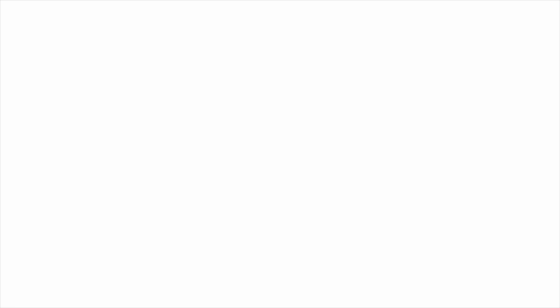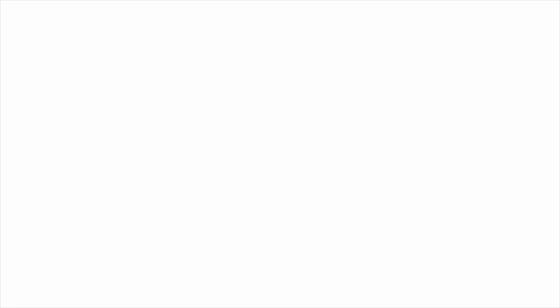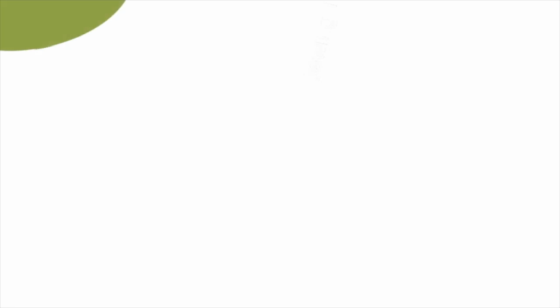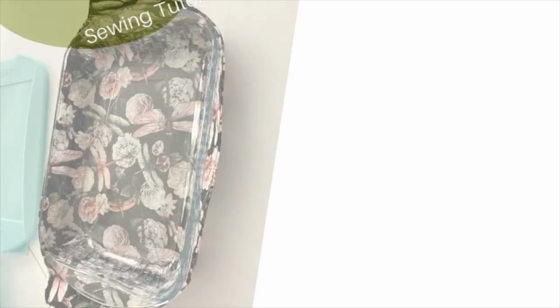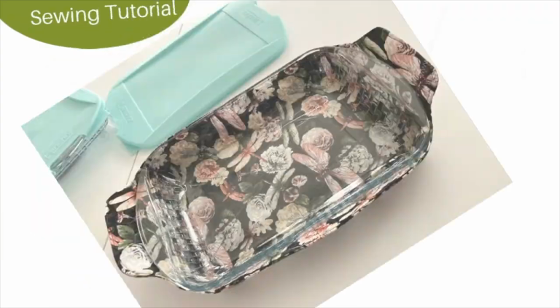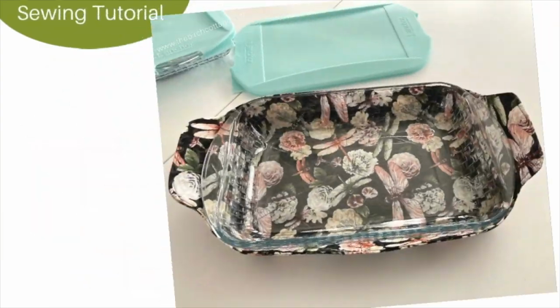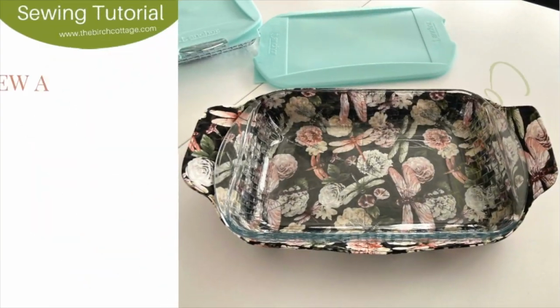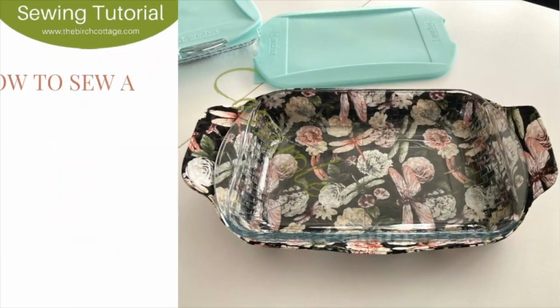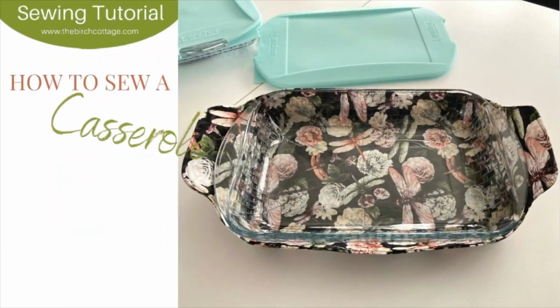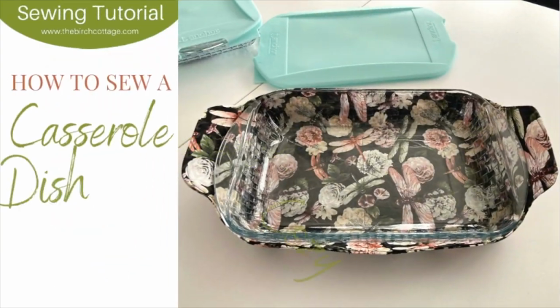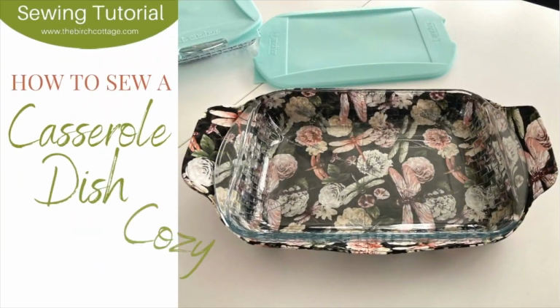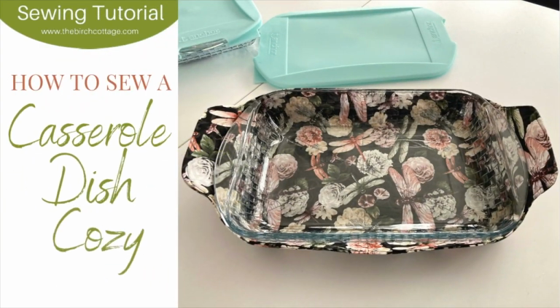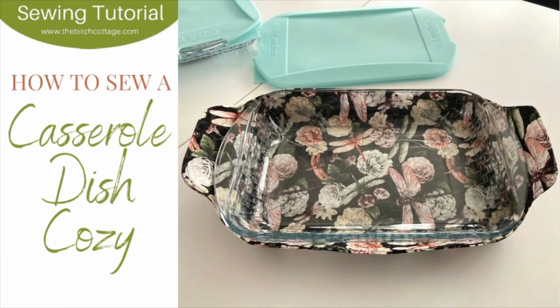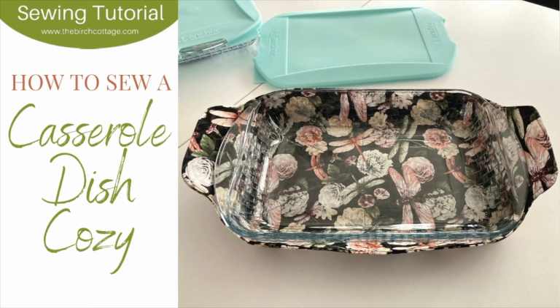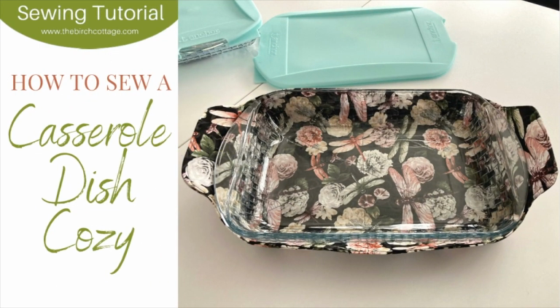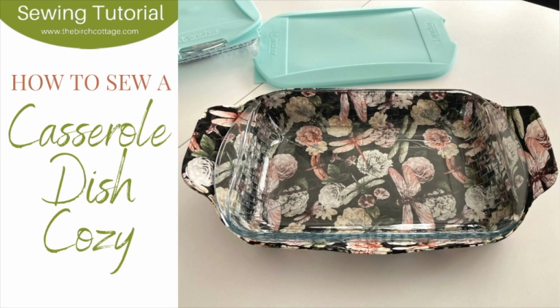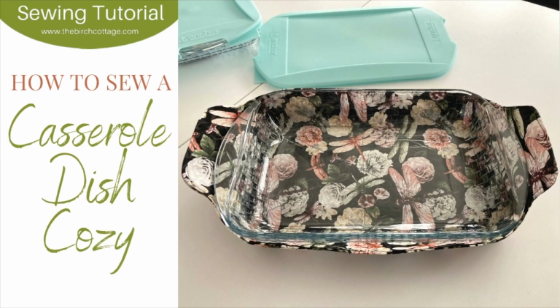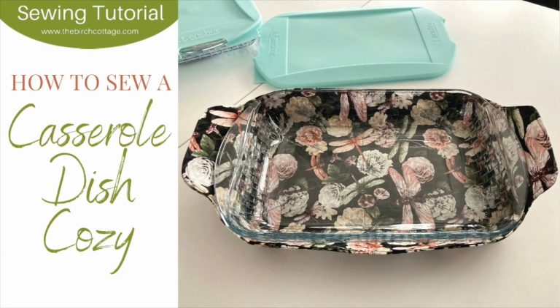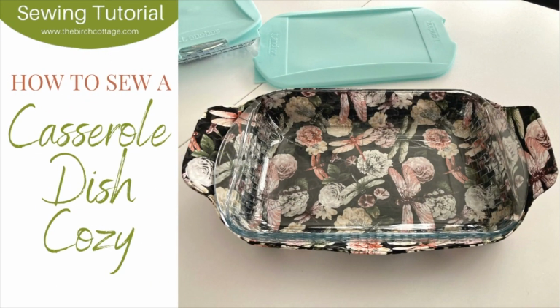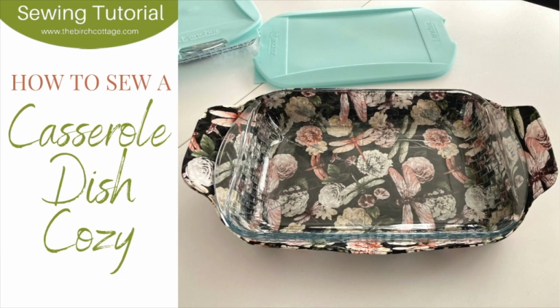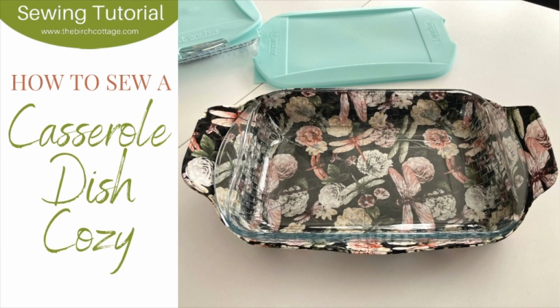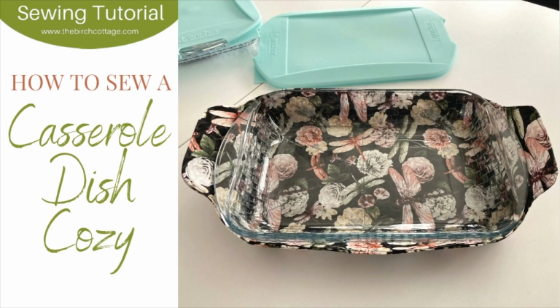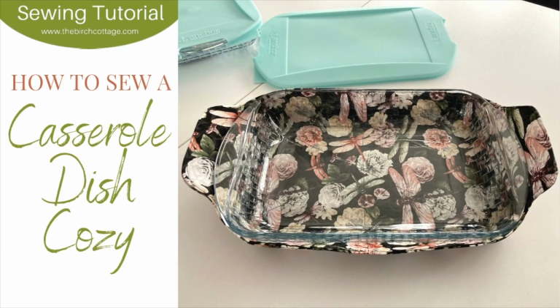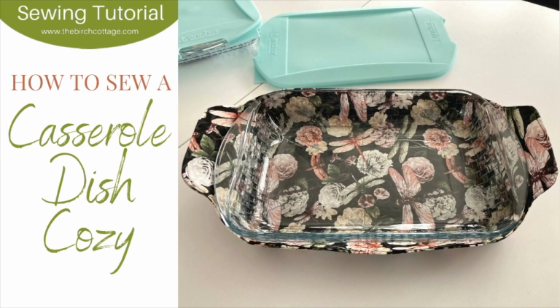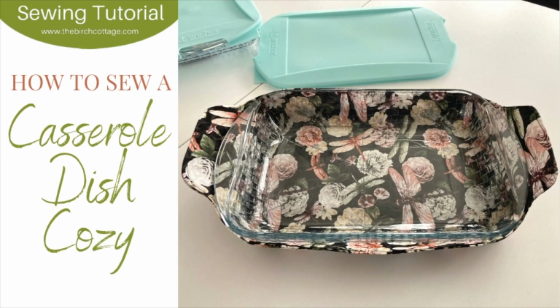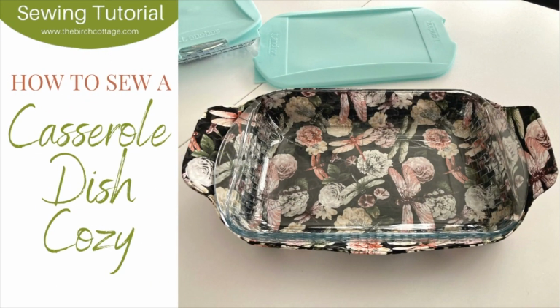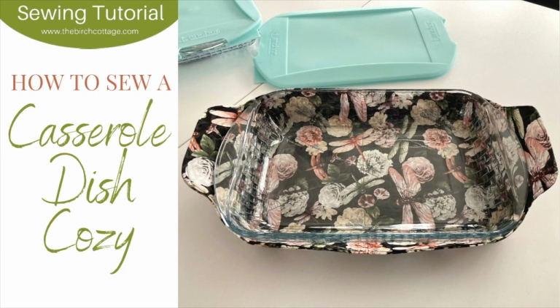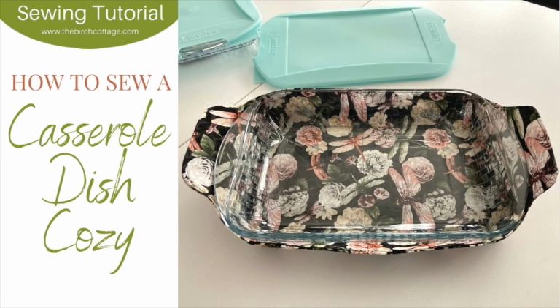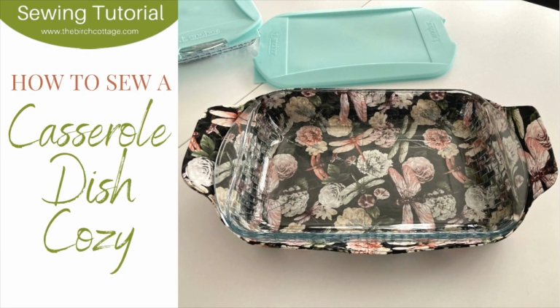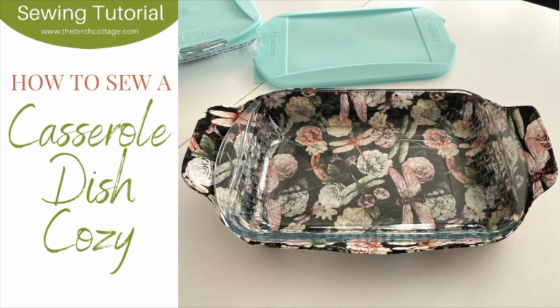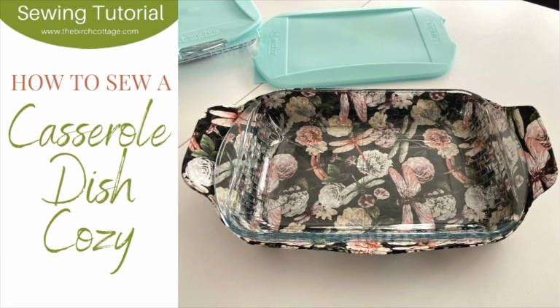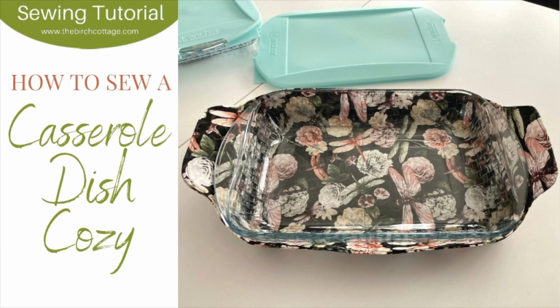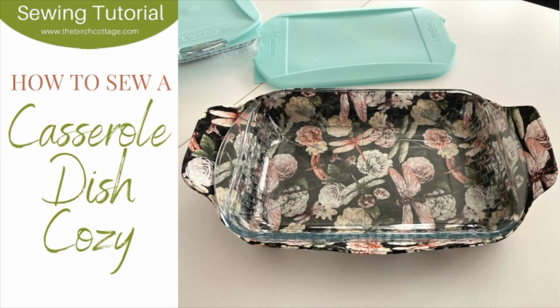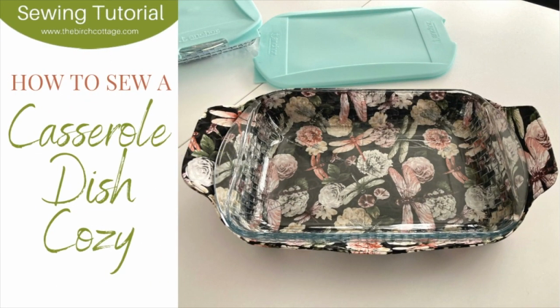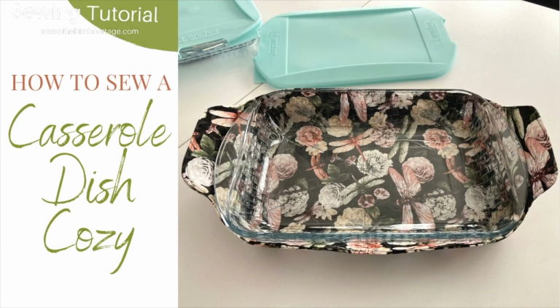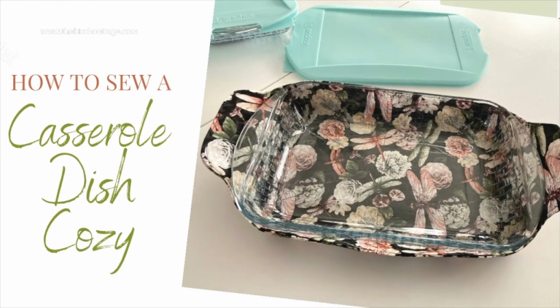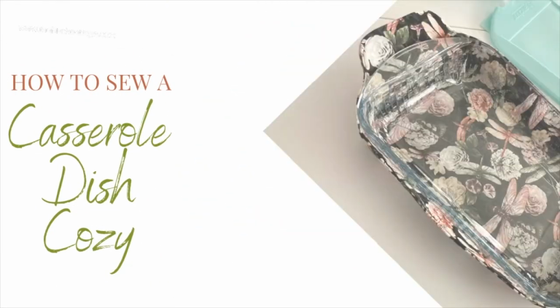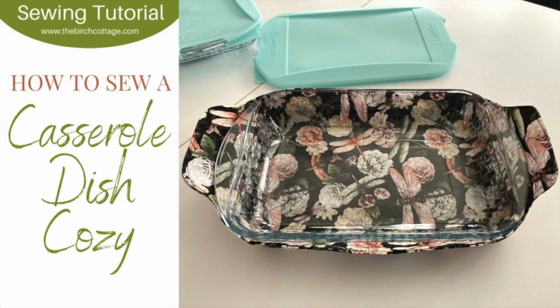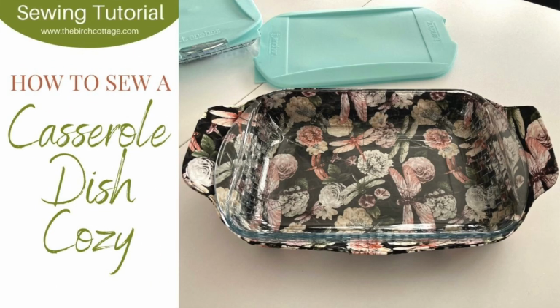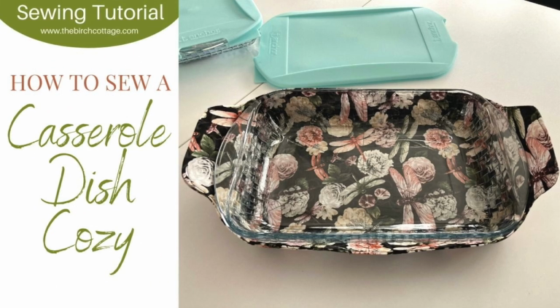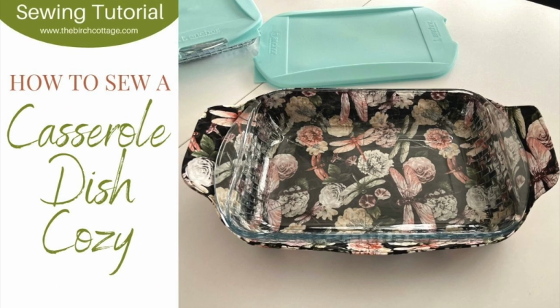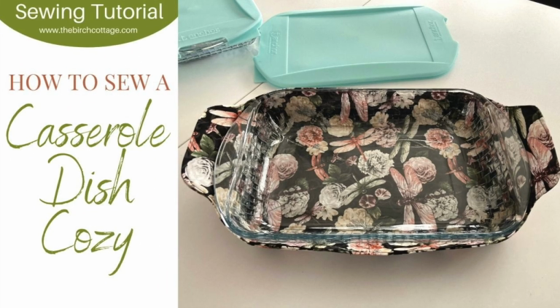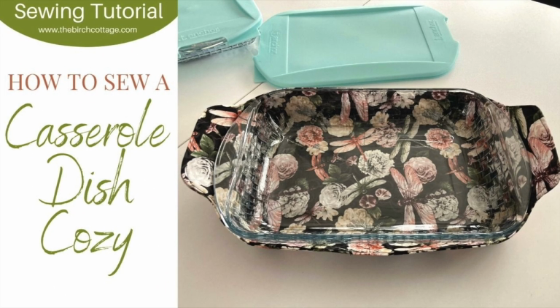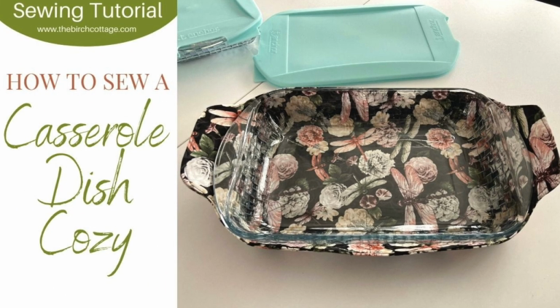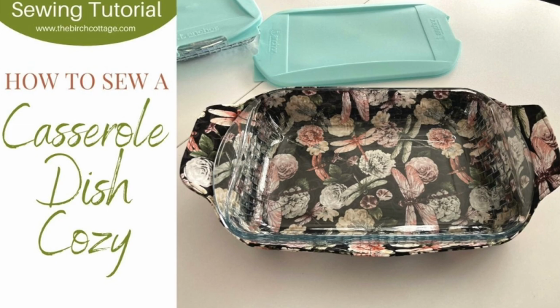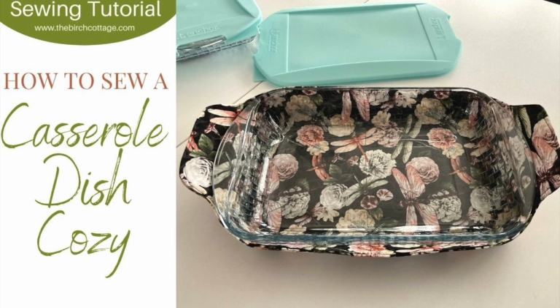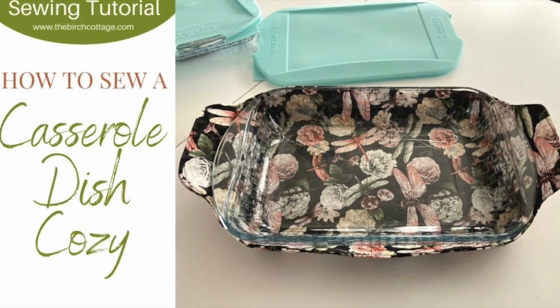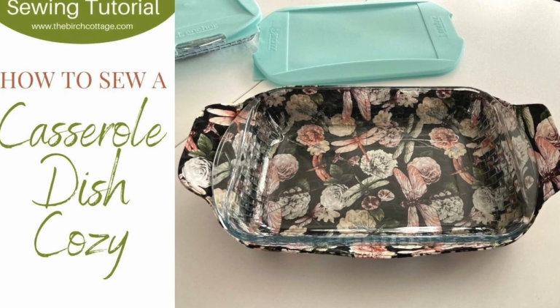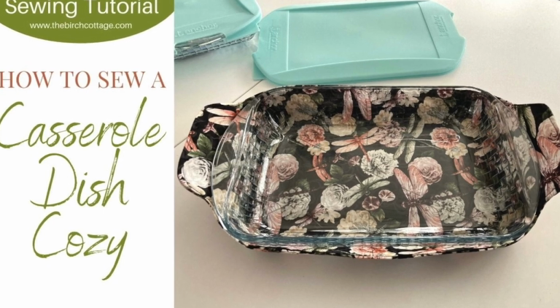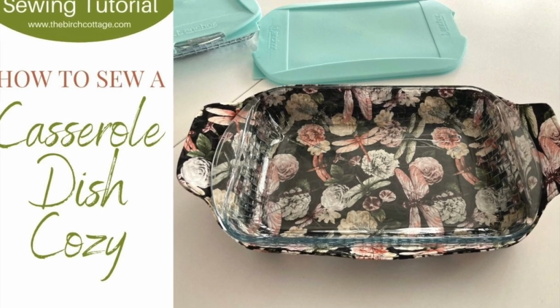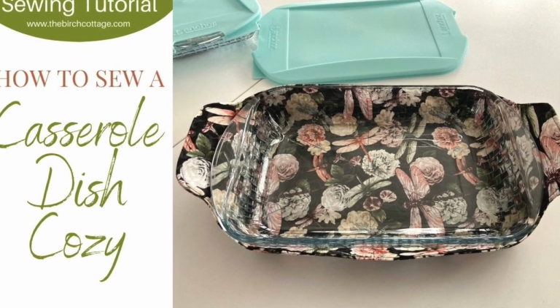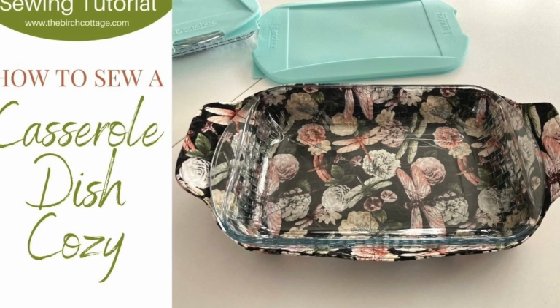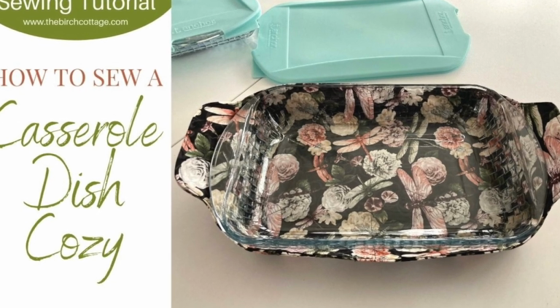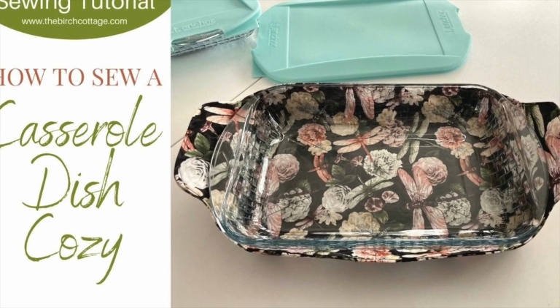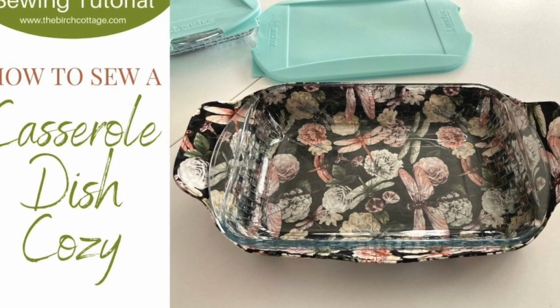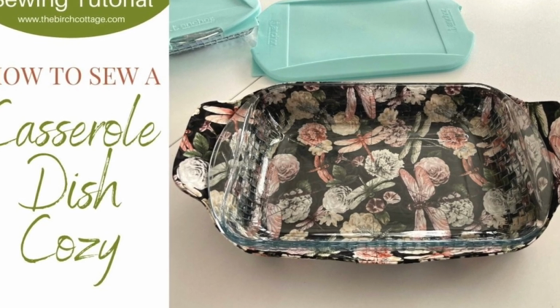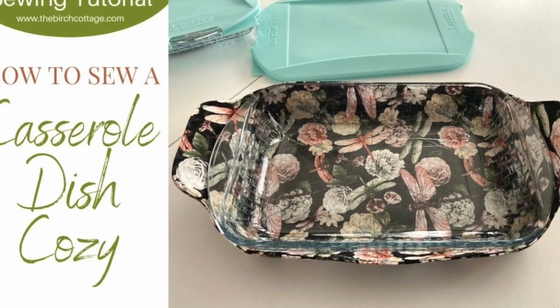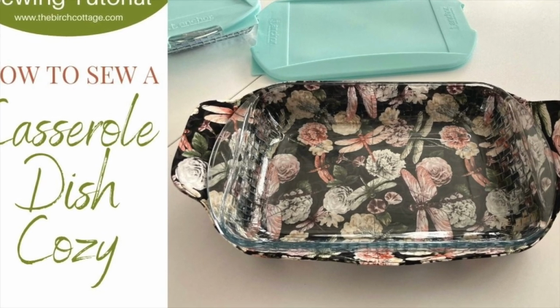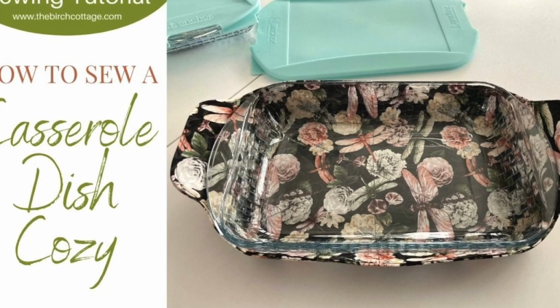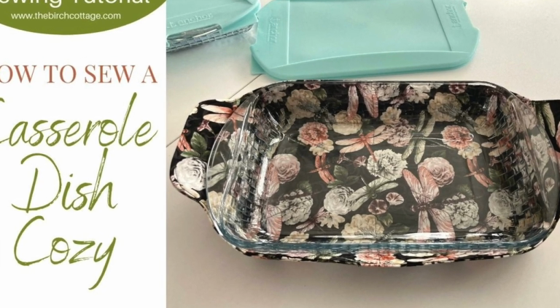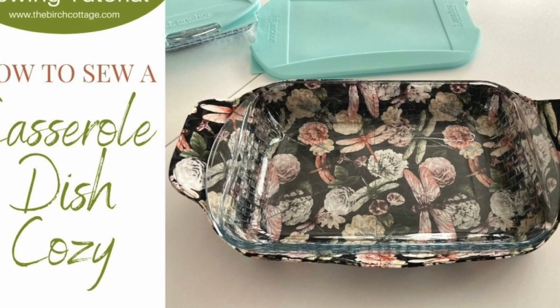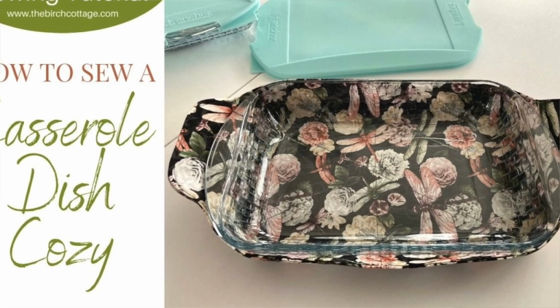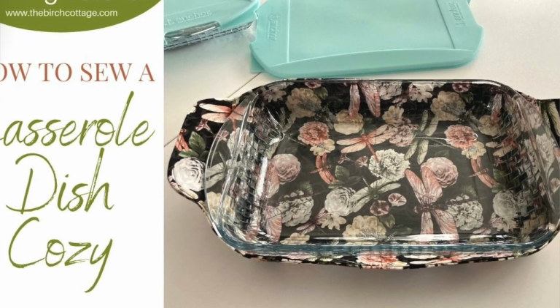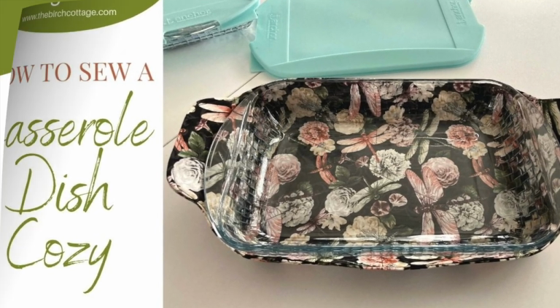Hi, this is Pam from the Birch Cottage blog. In this video tutorial, I'd like to show you how to sew a casserole dish cozy.